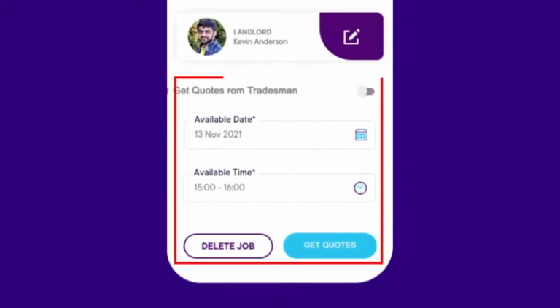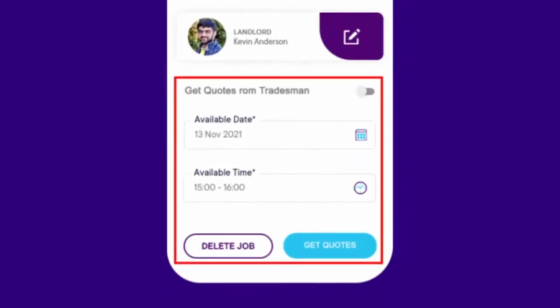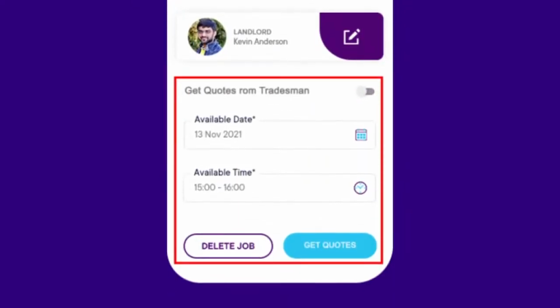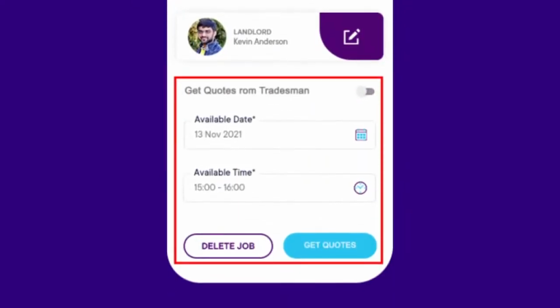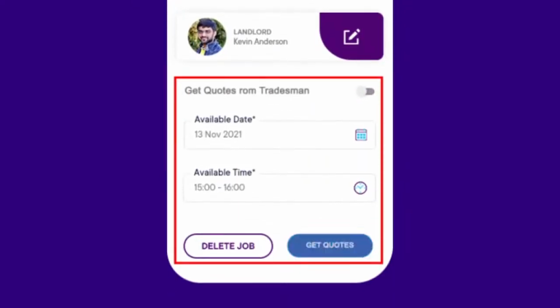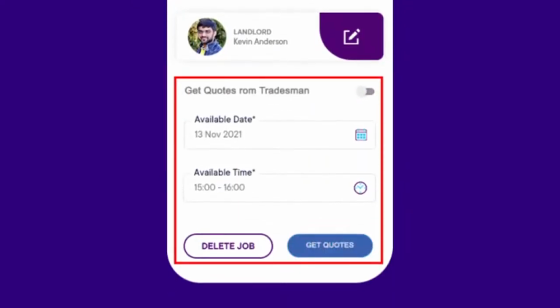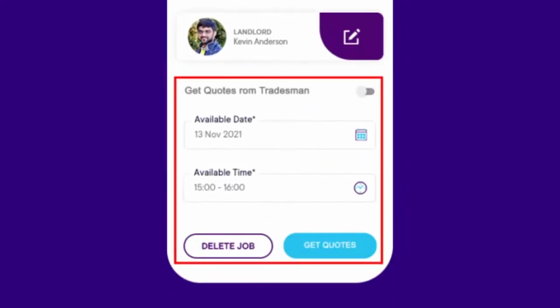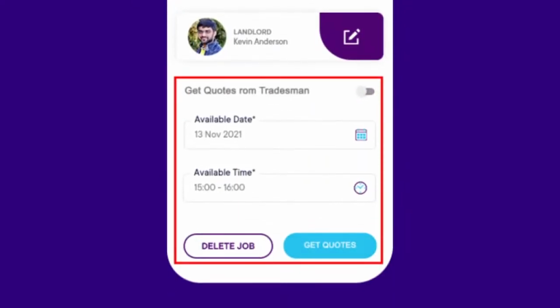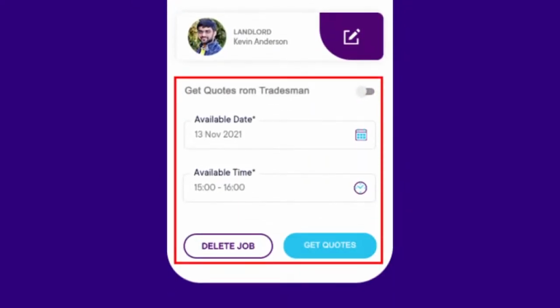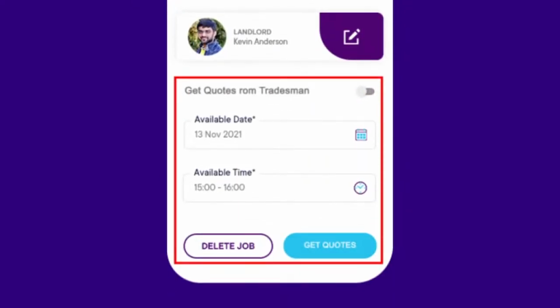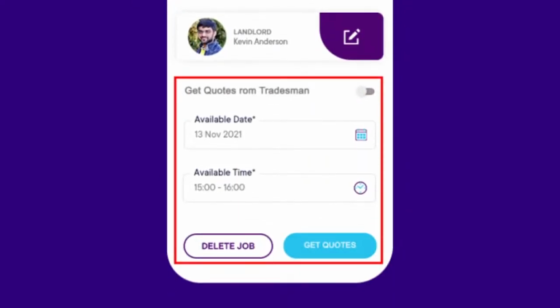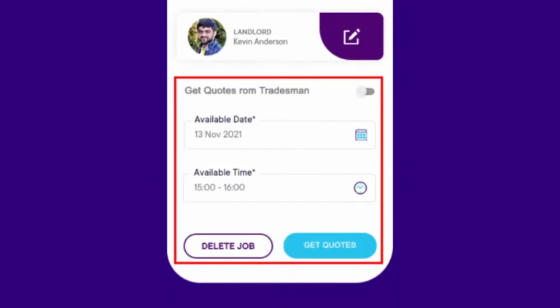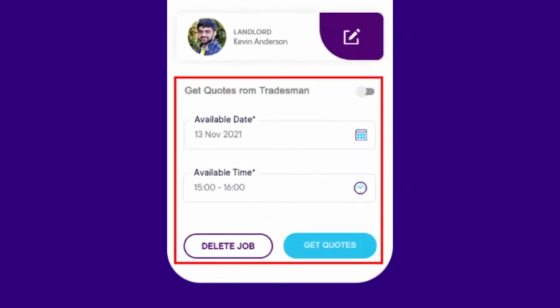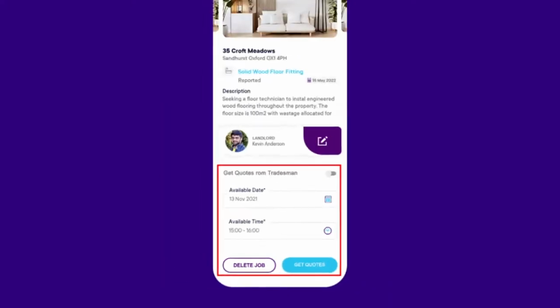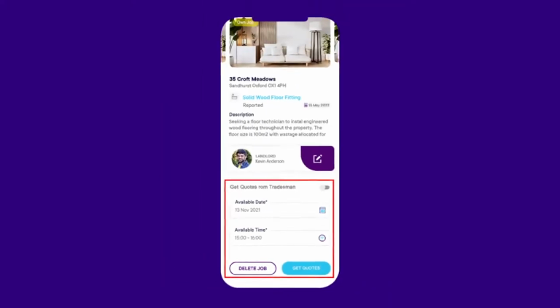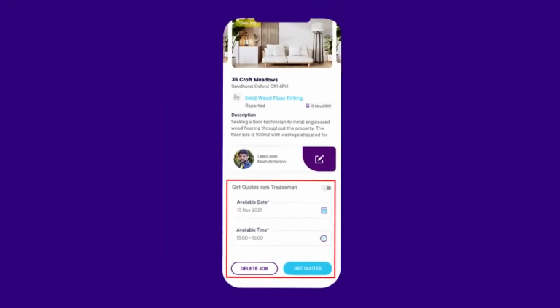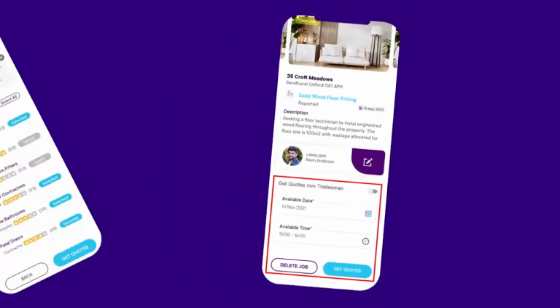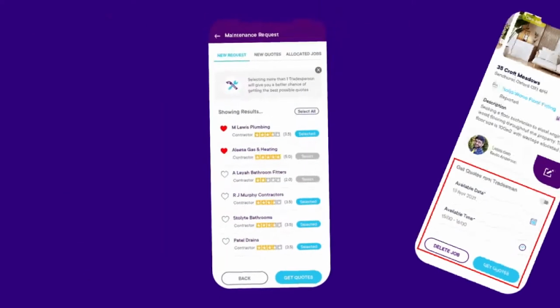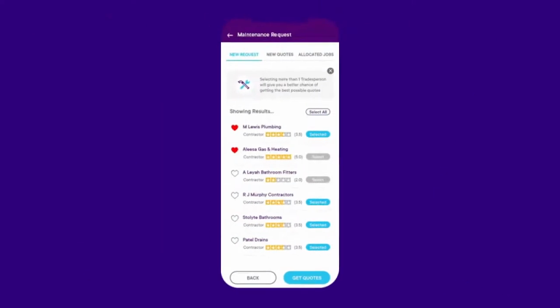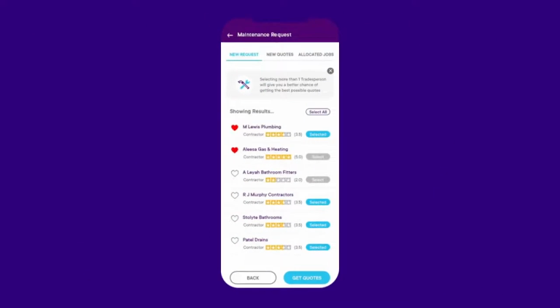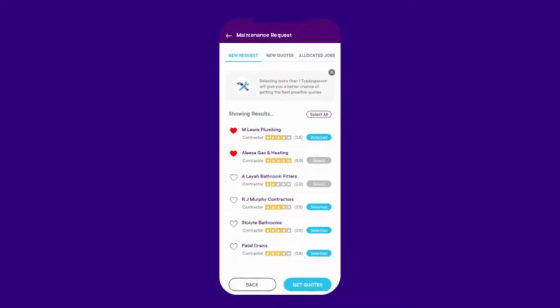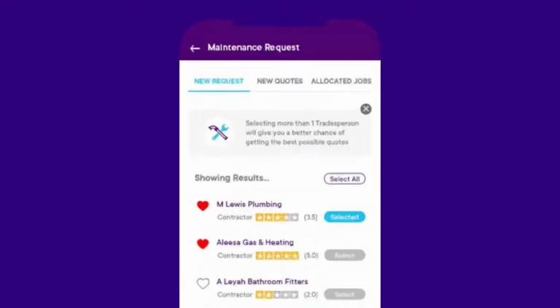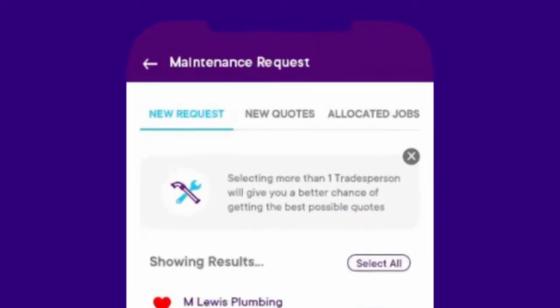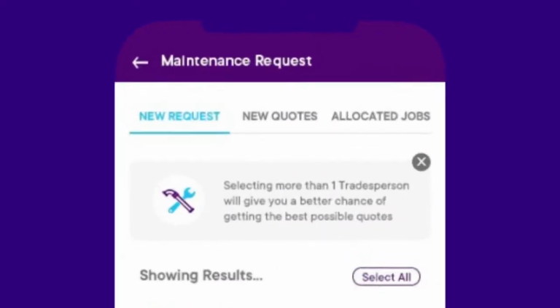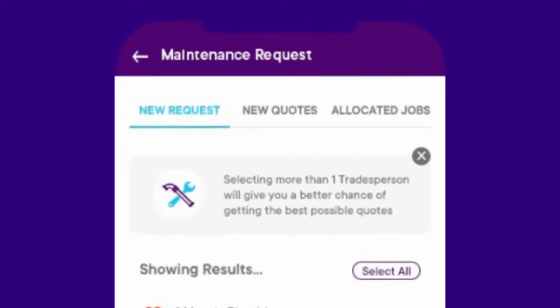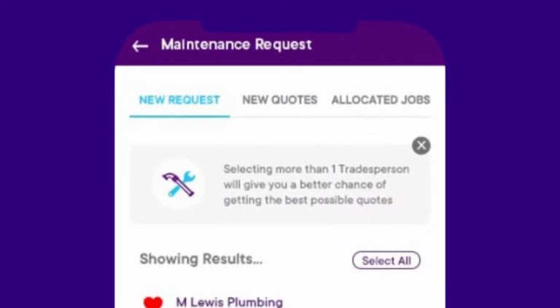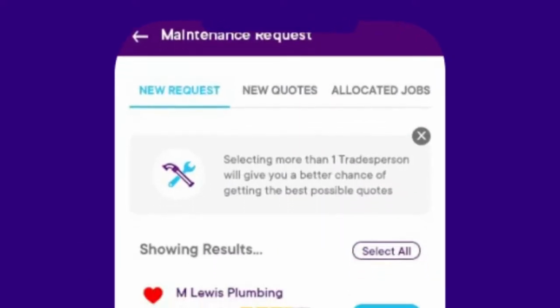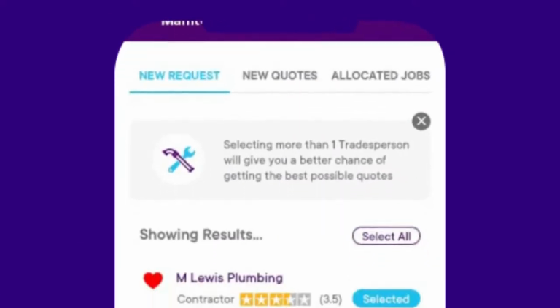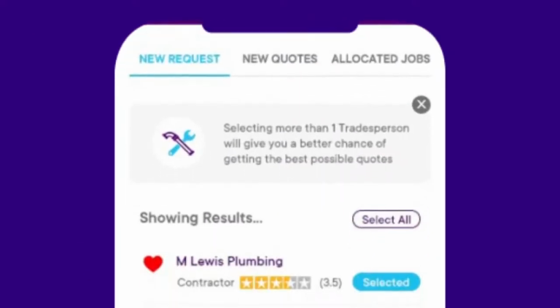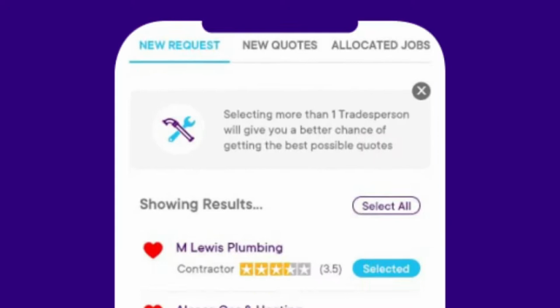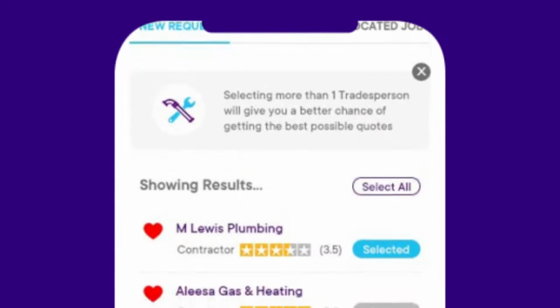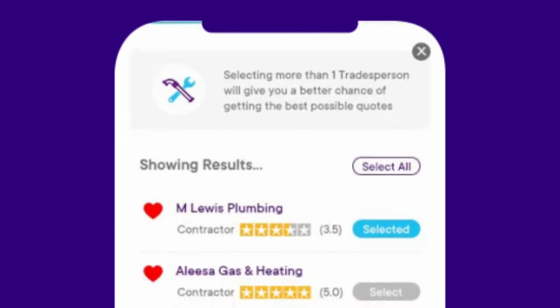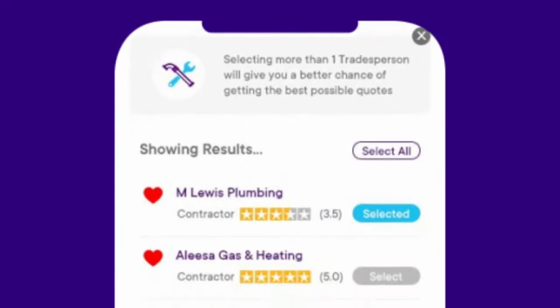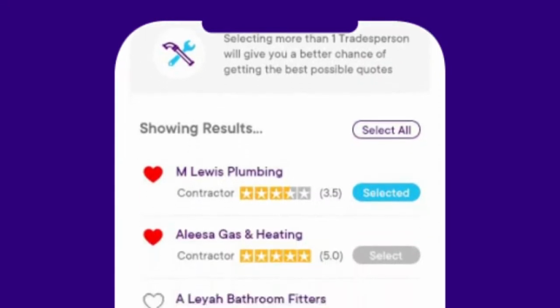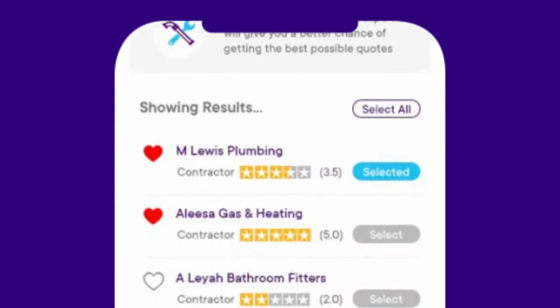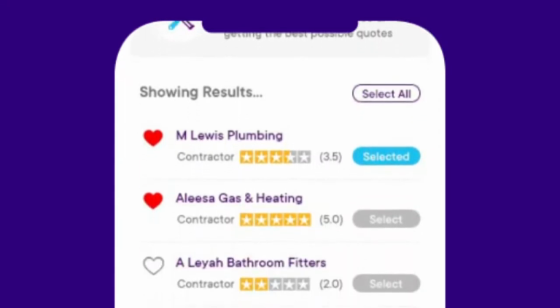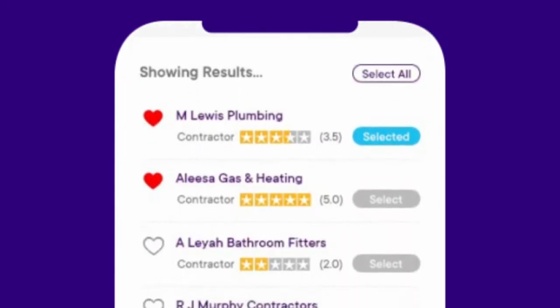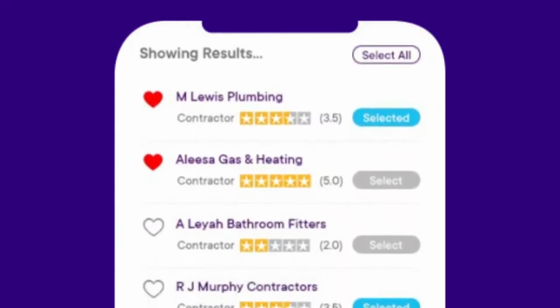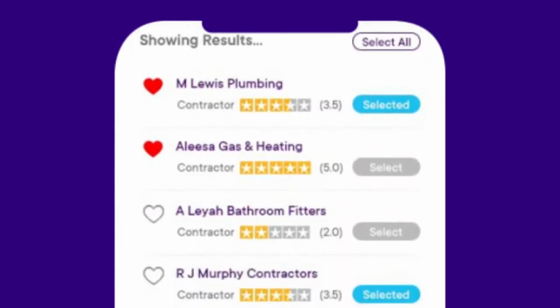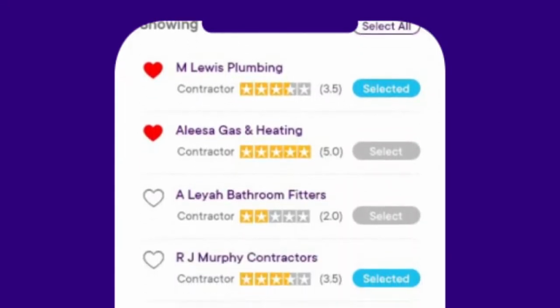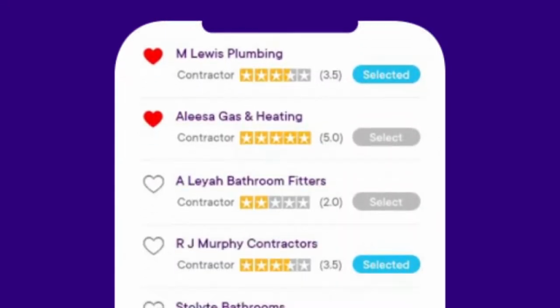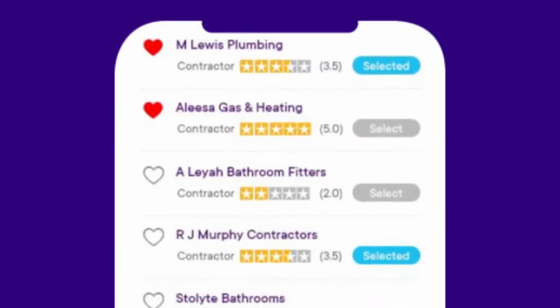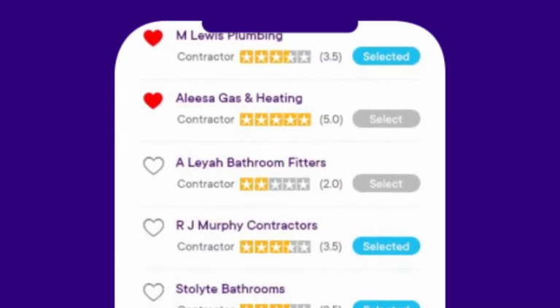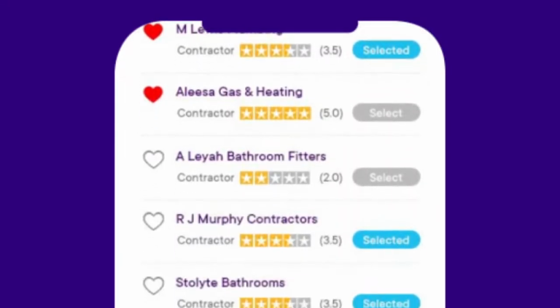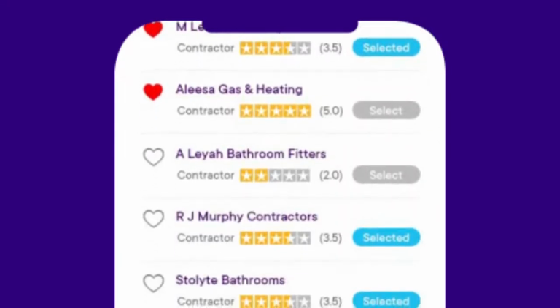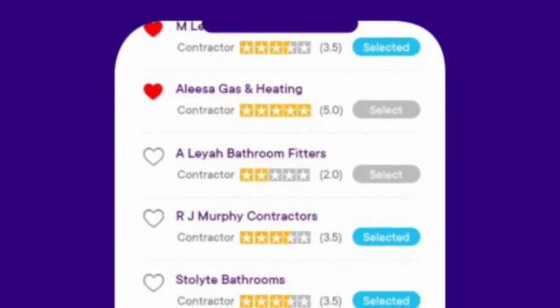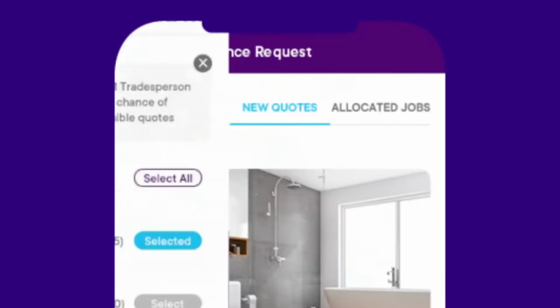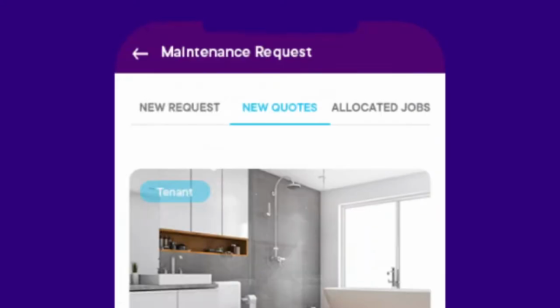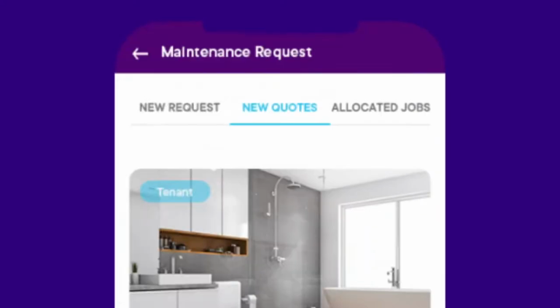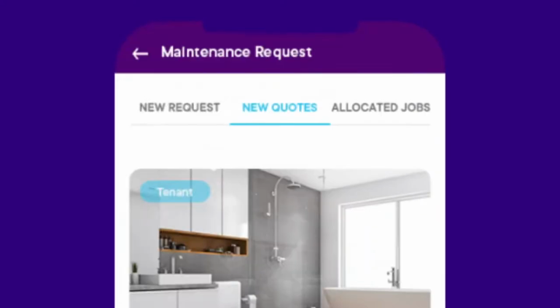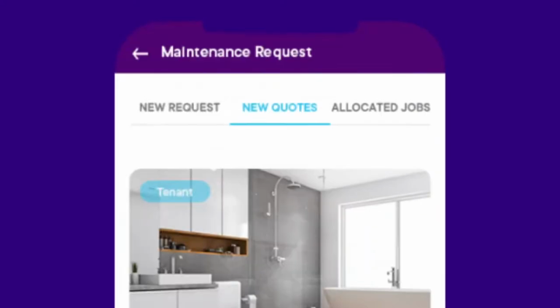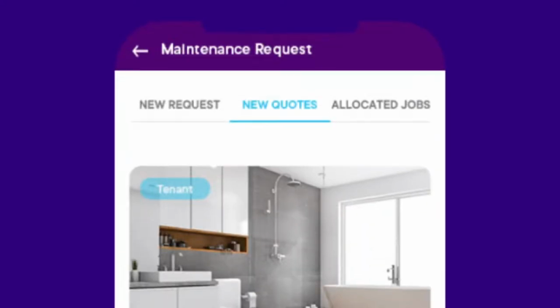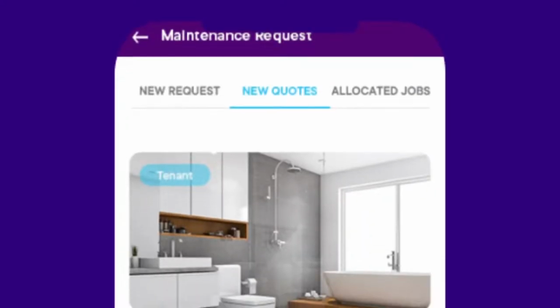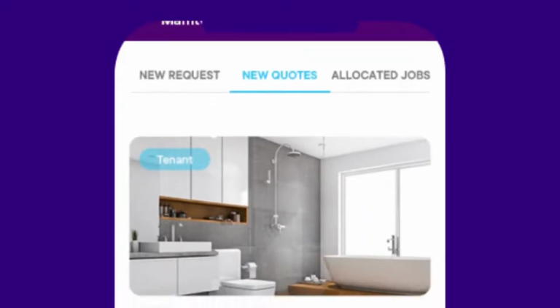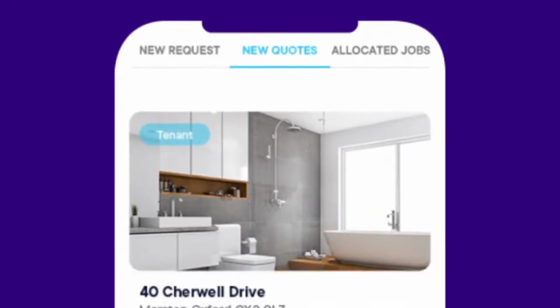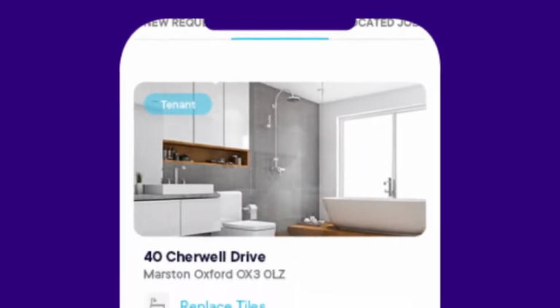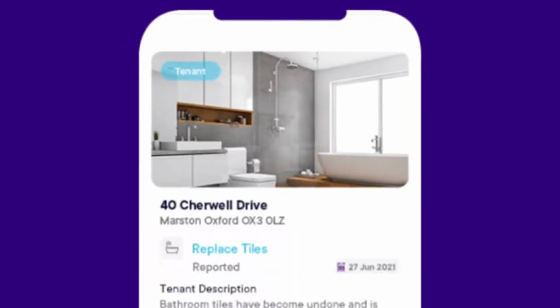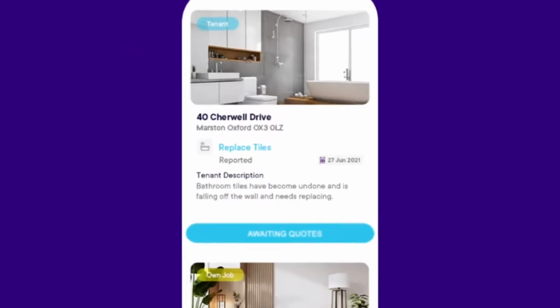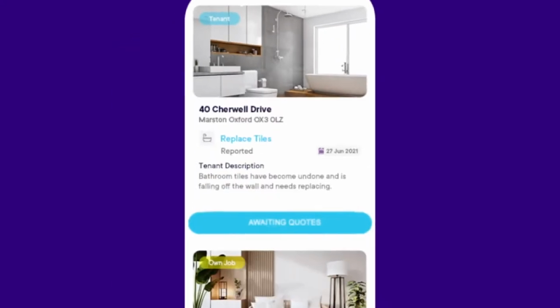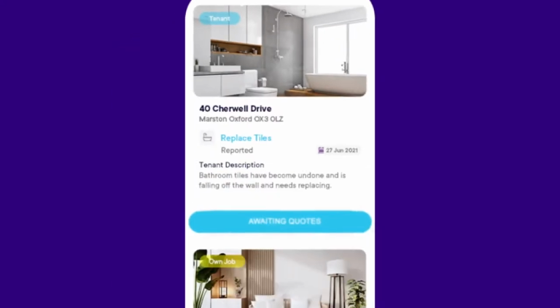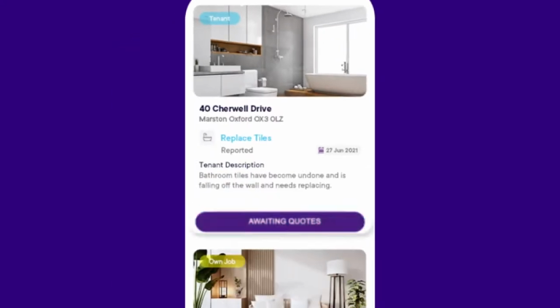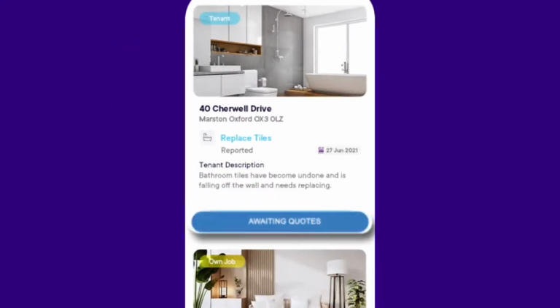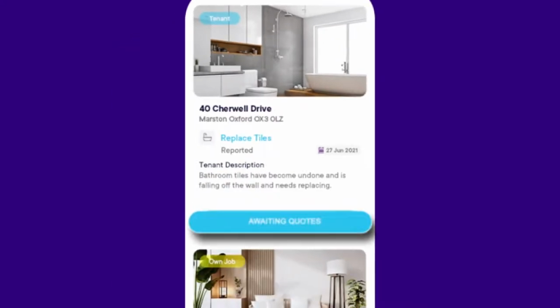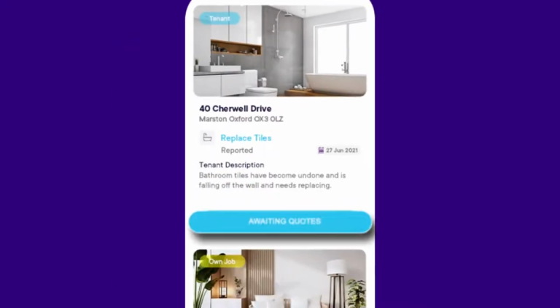Receive maintenance requests from tenants with photos or videos. You can do the job yourself or get quotes from local tradesmen, and get notified when quotes come in.